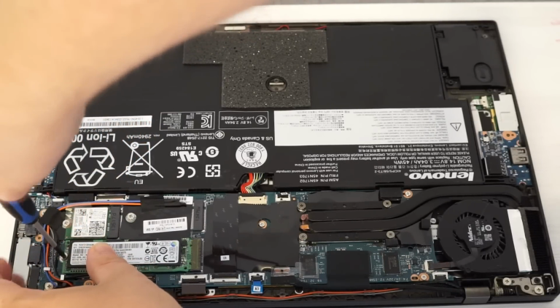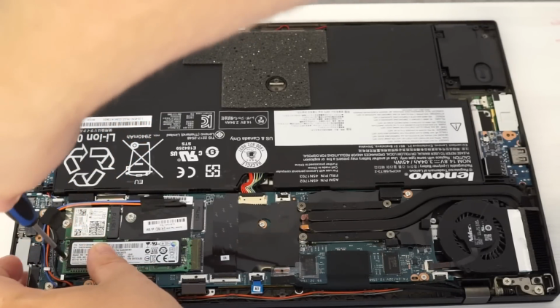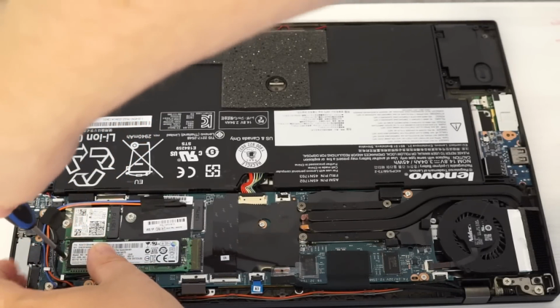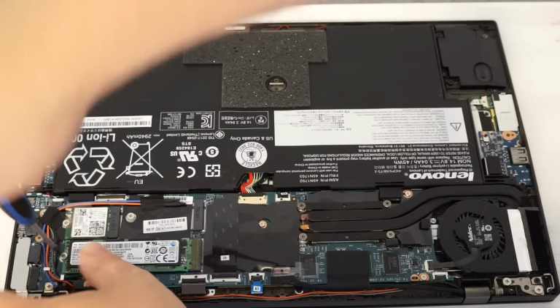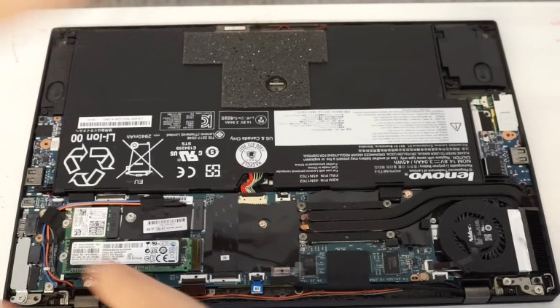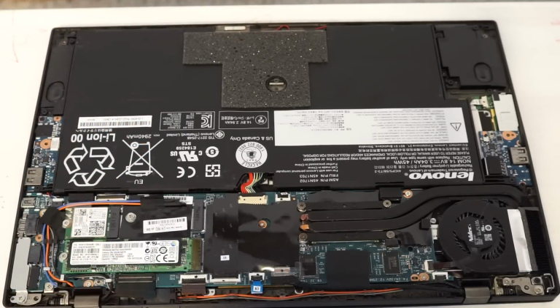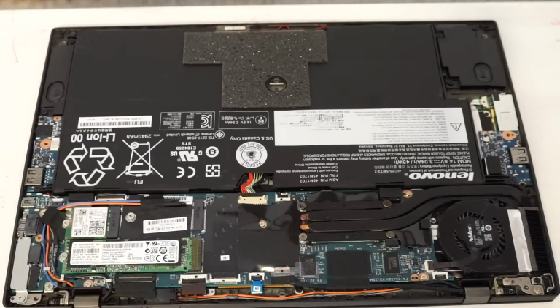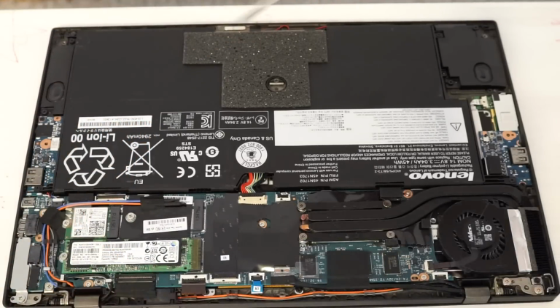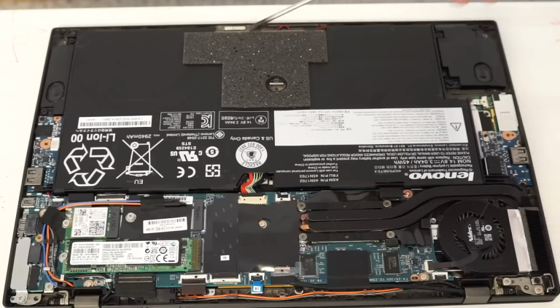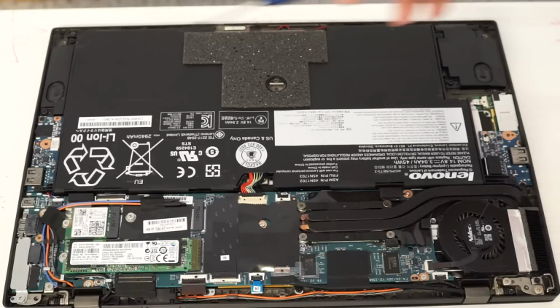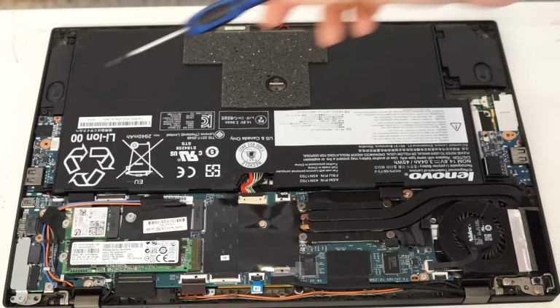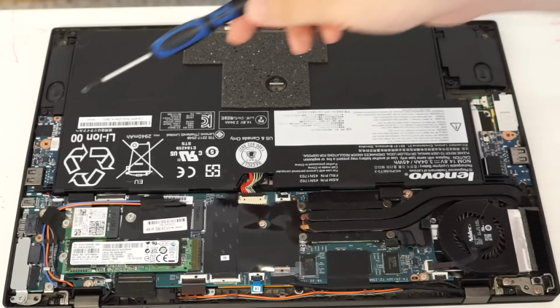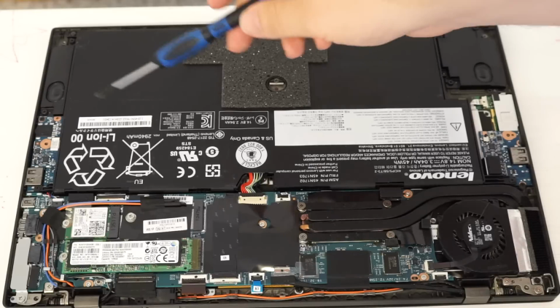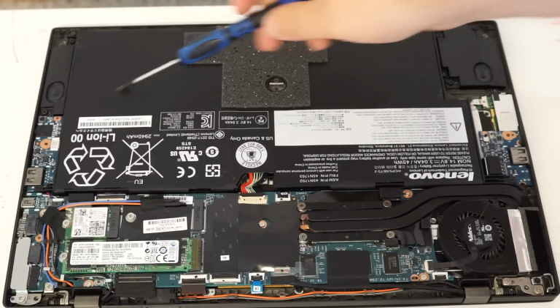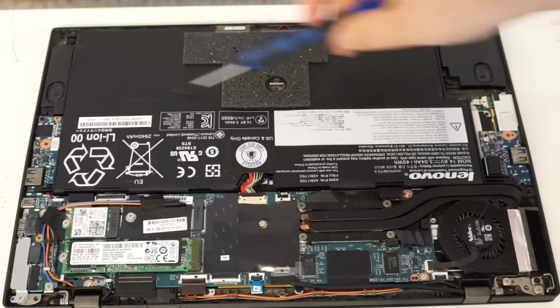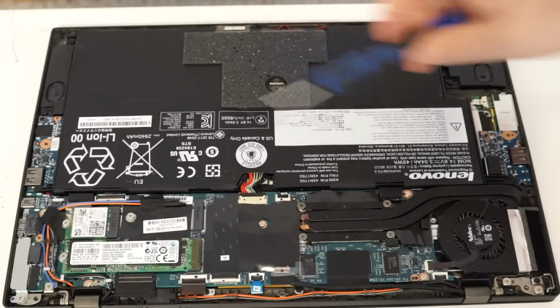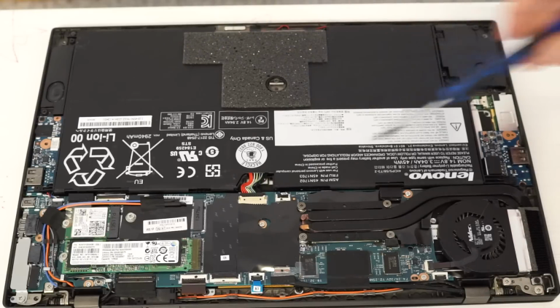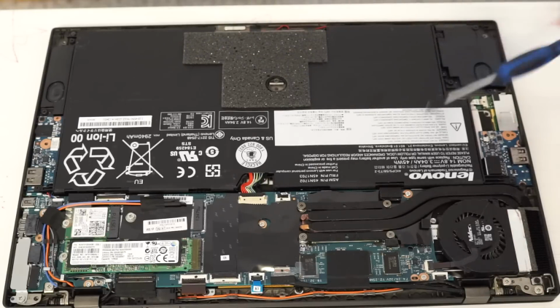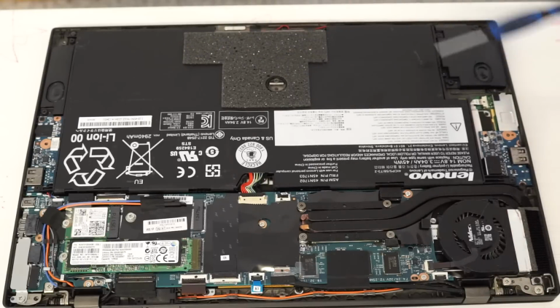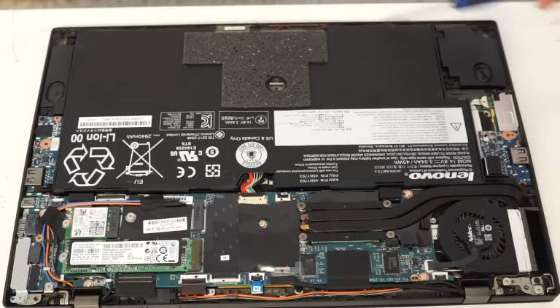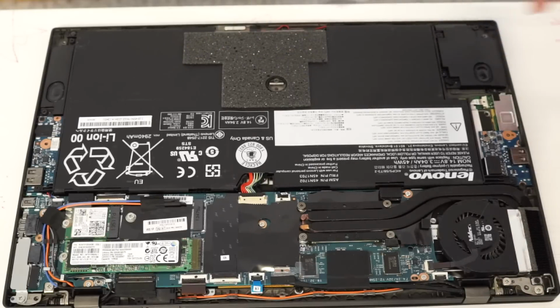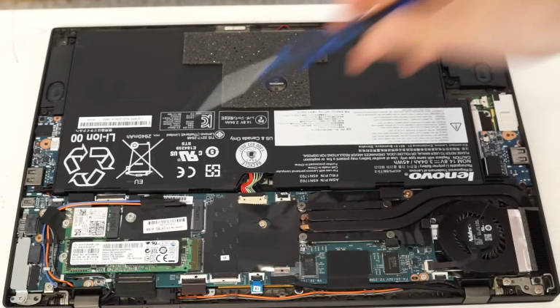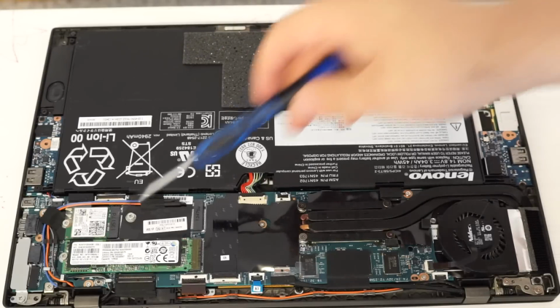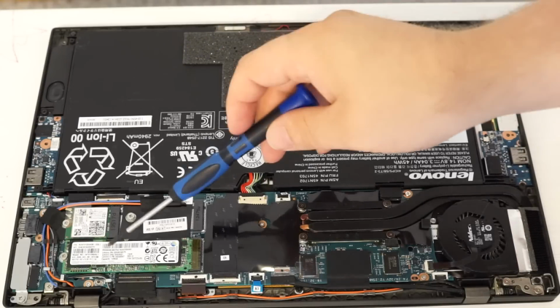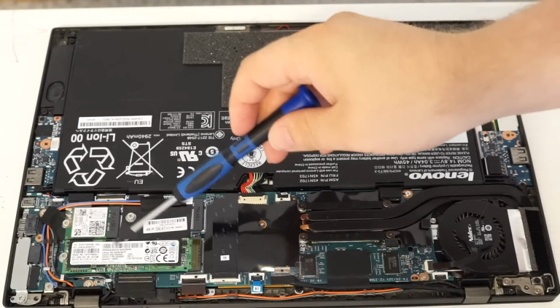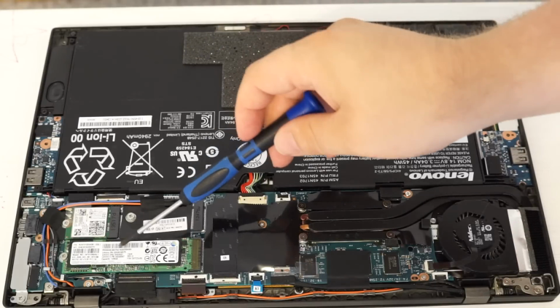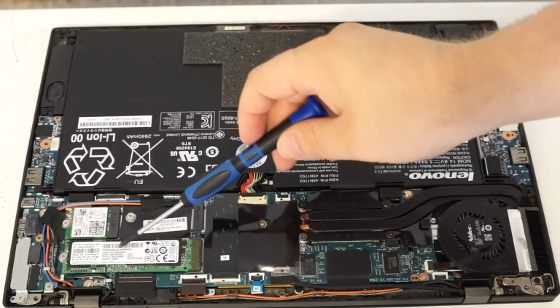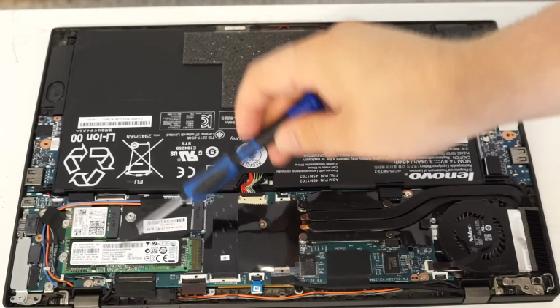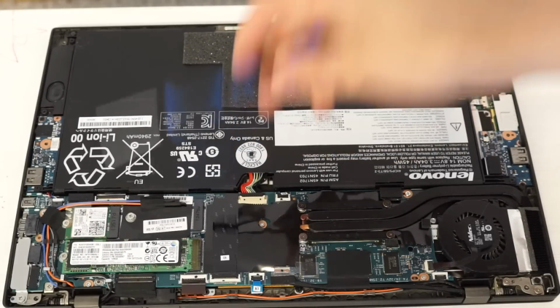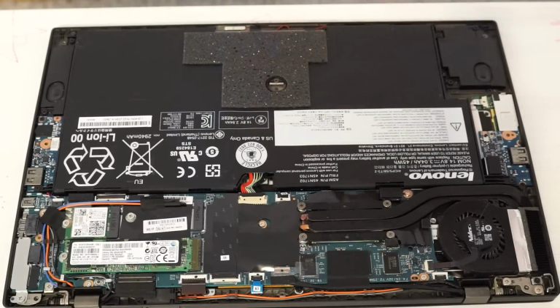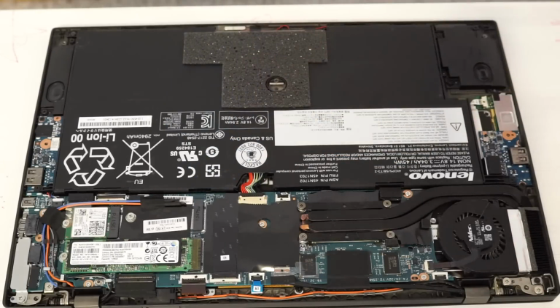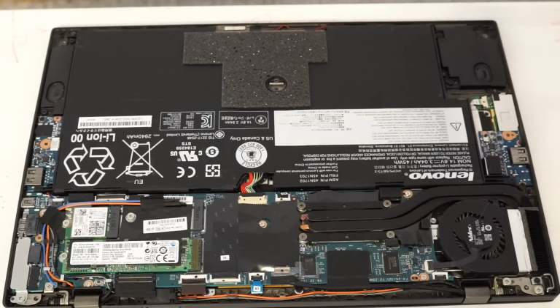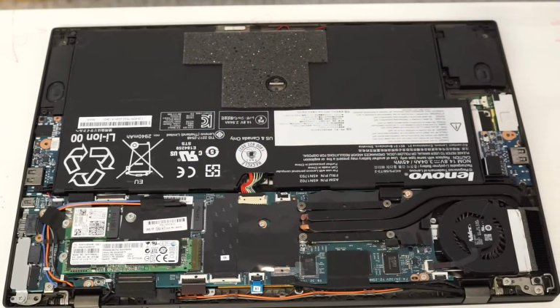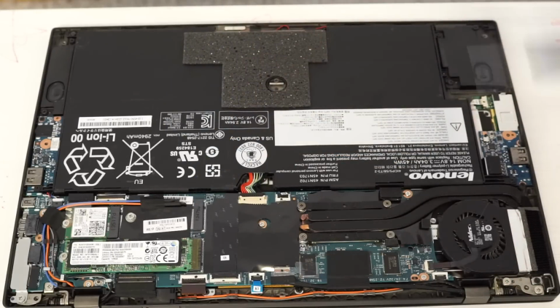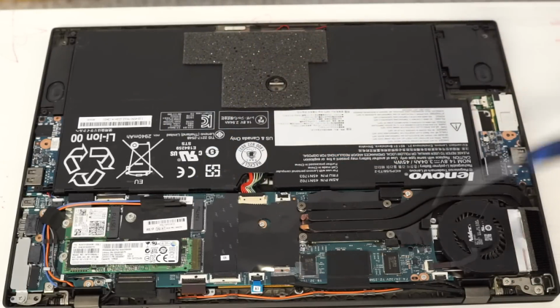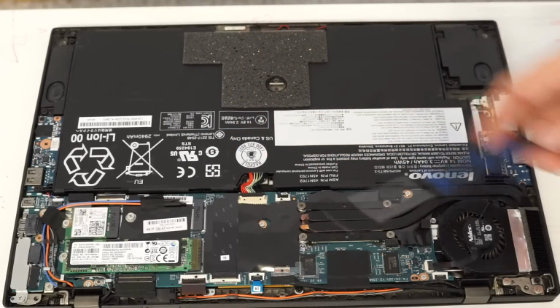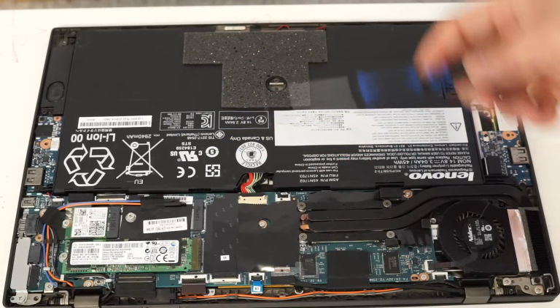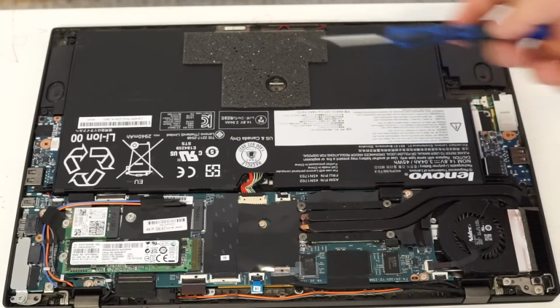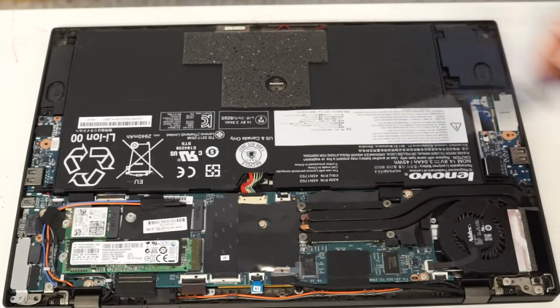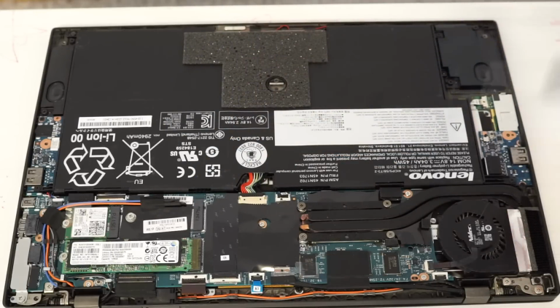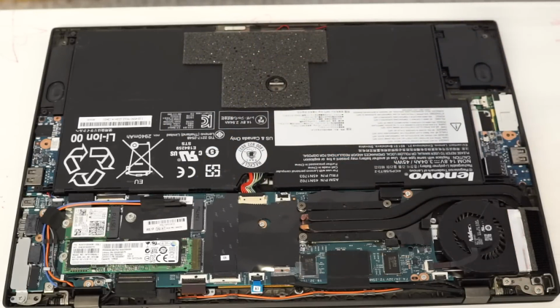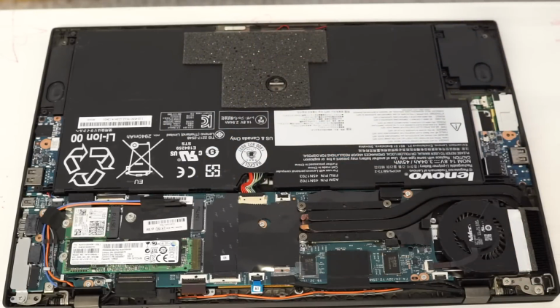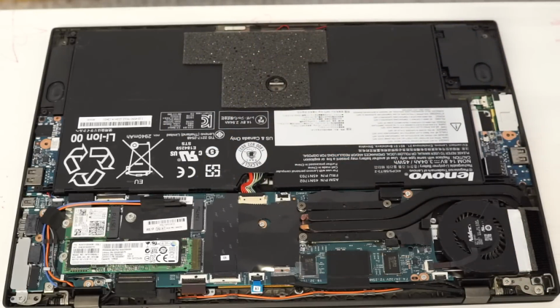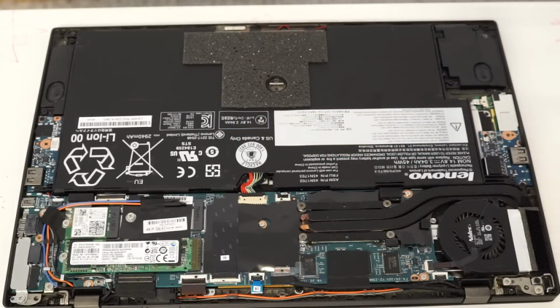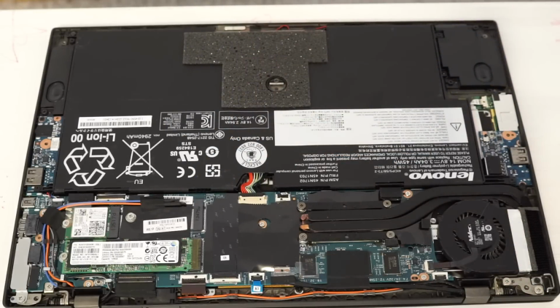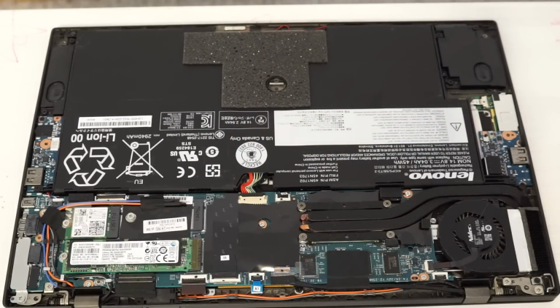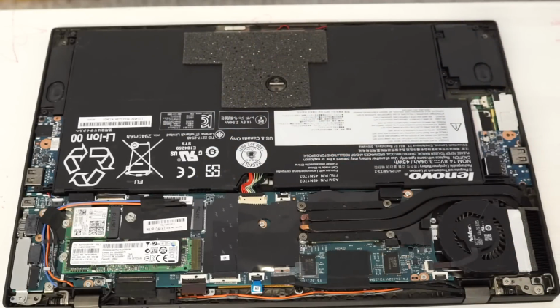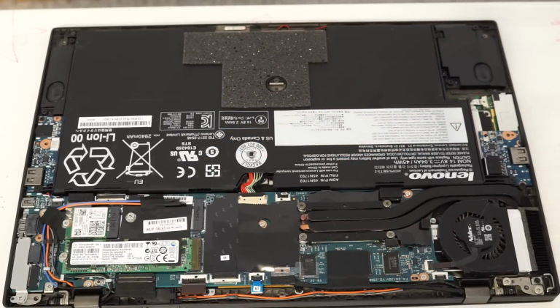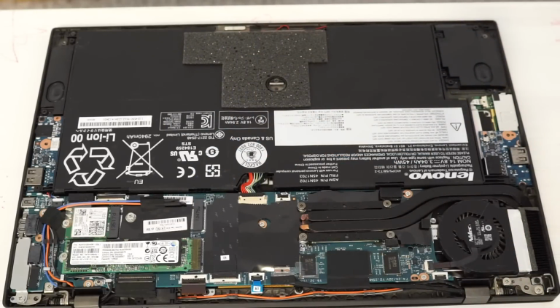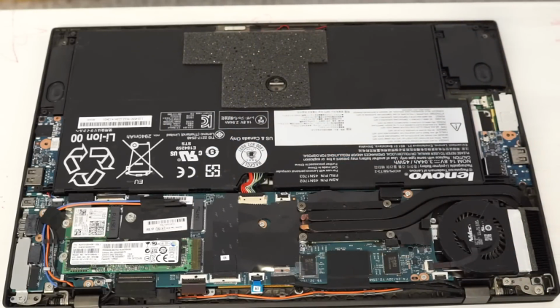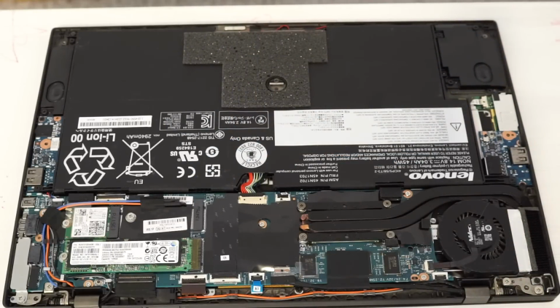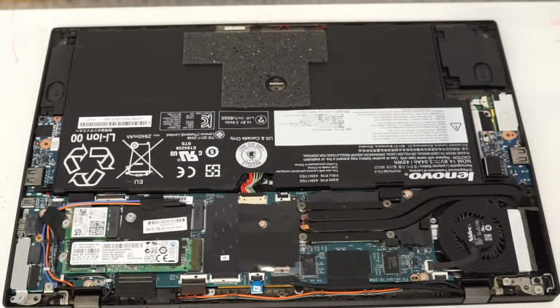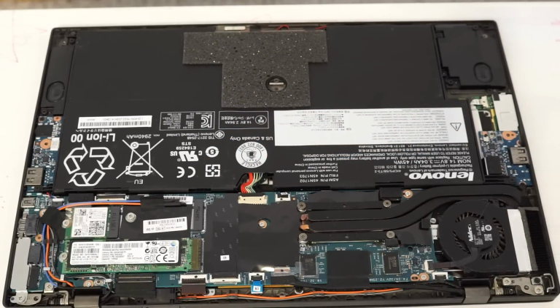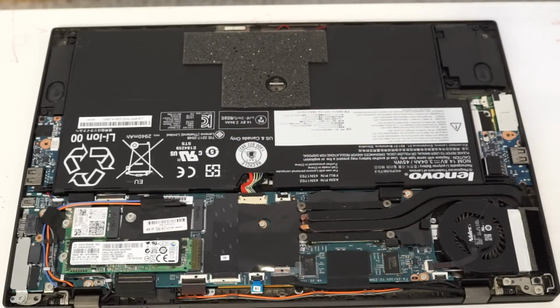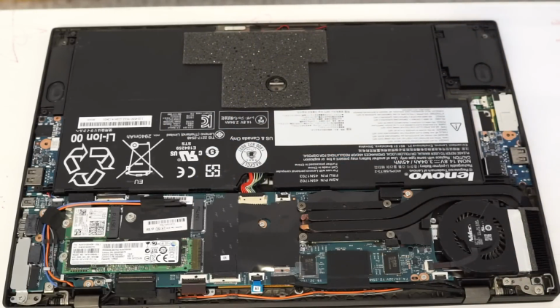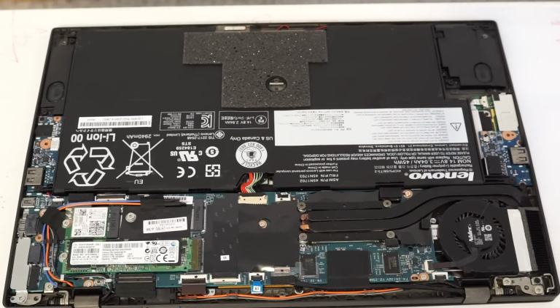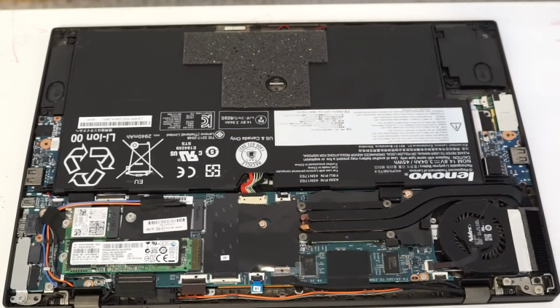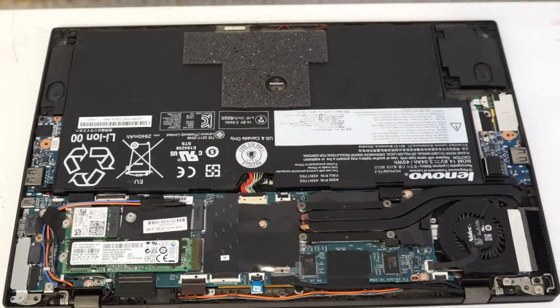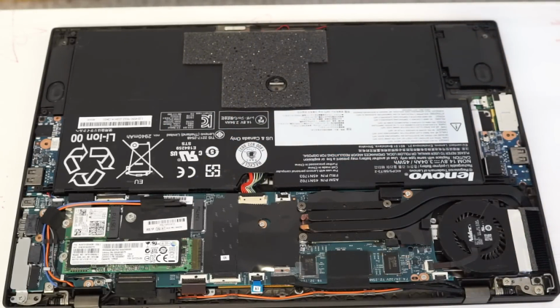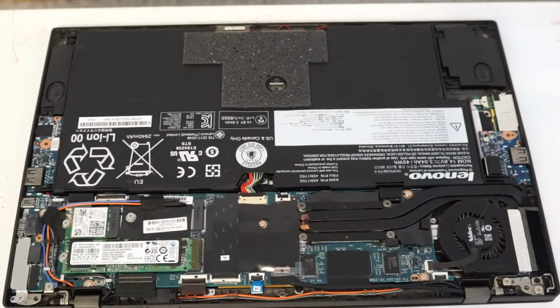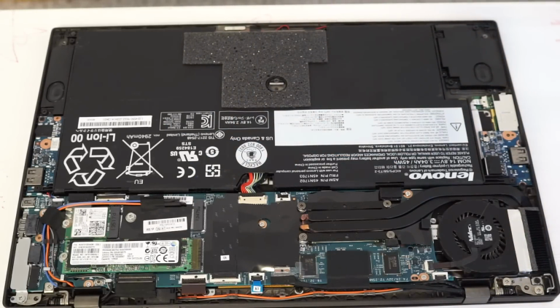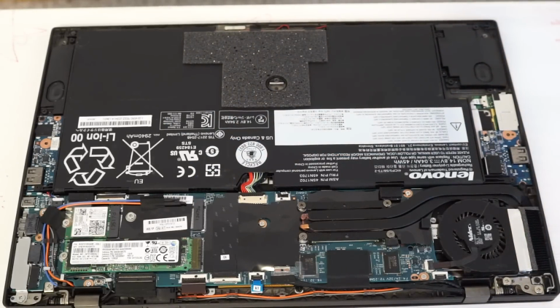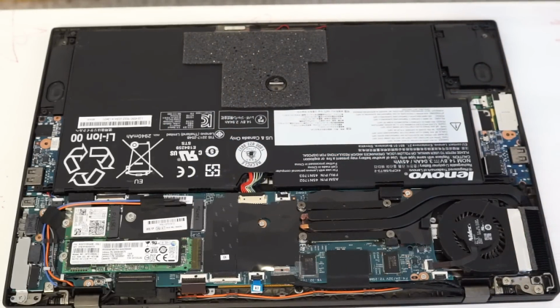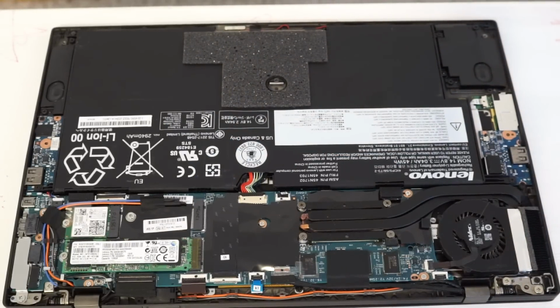There you have it — here's the battery, there's the hard drive, and there's no memory upgrade. Thanks for watching.